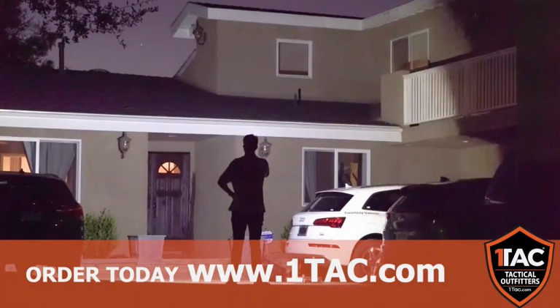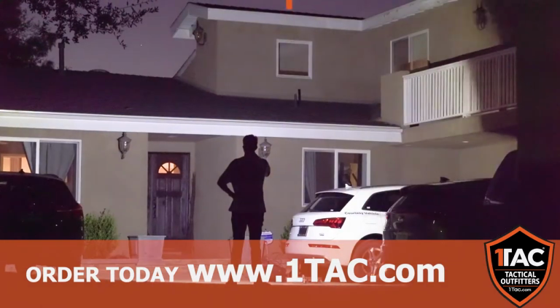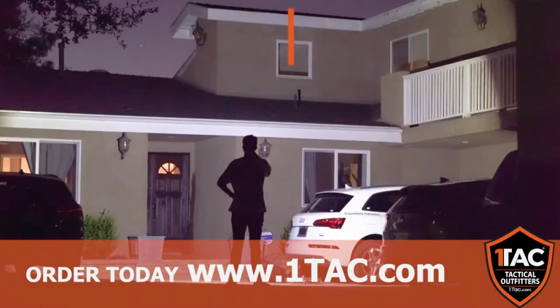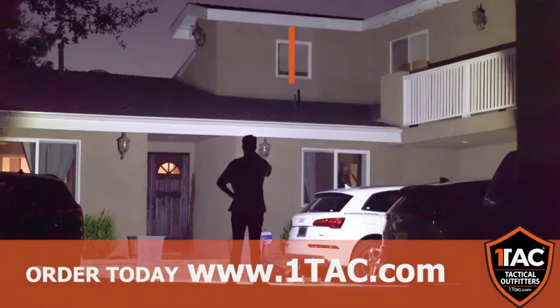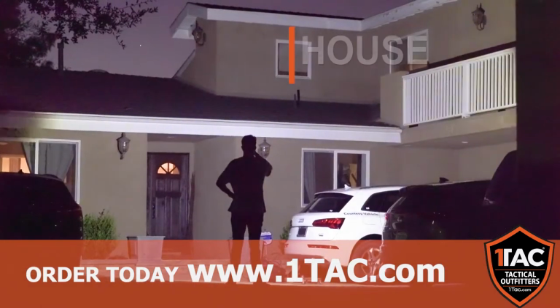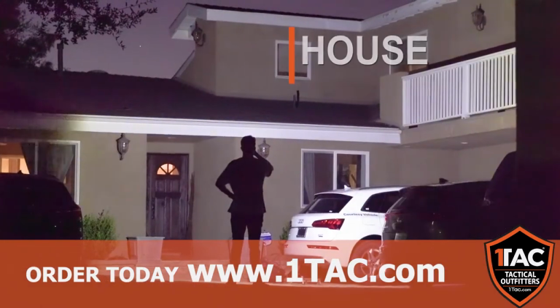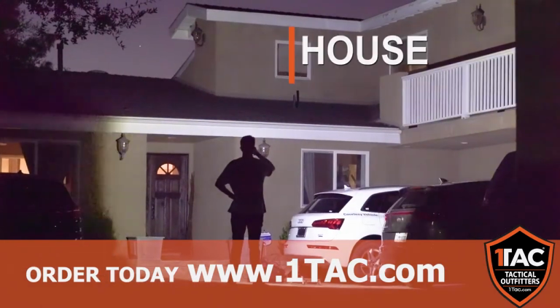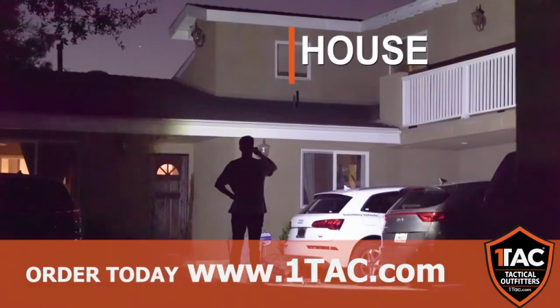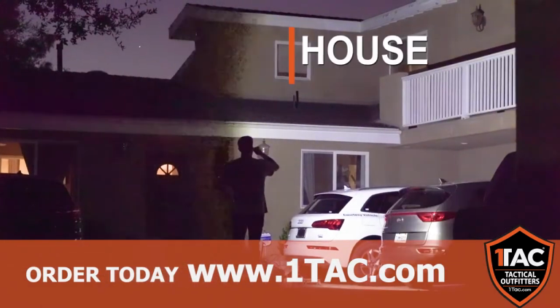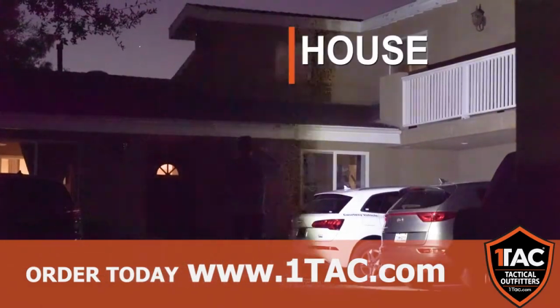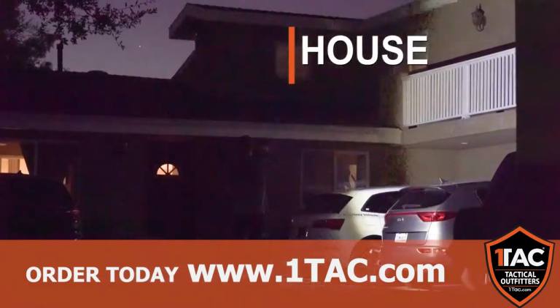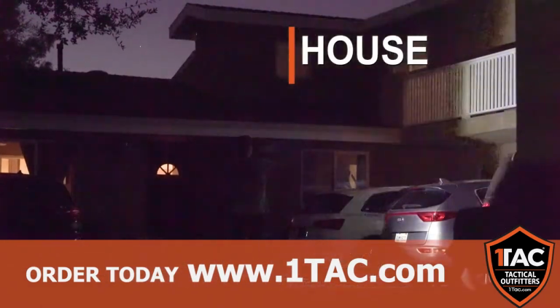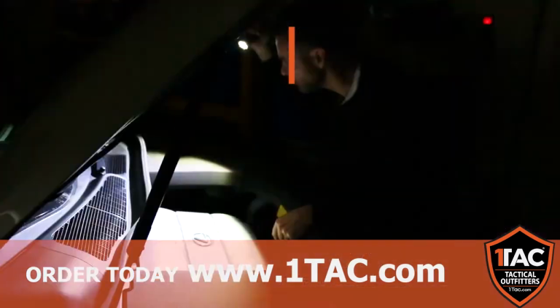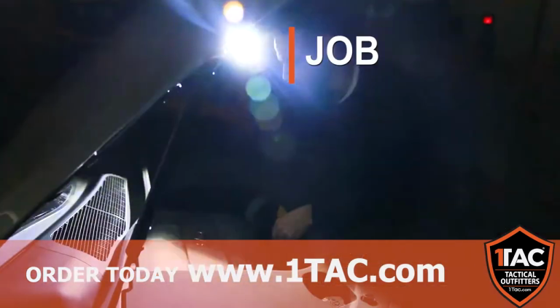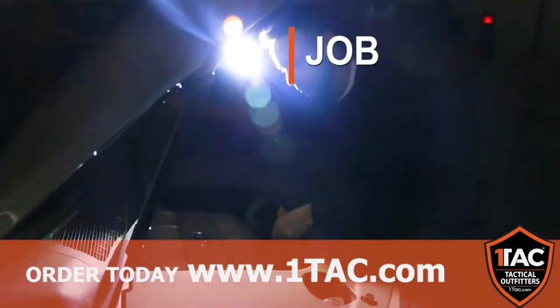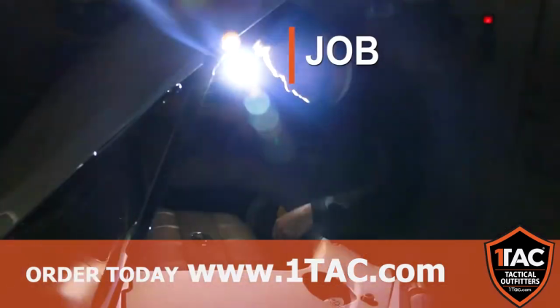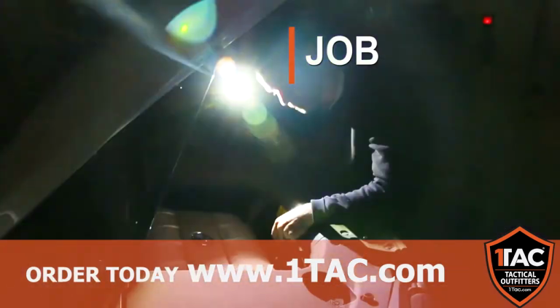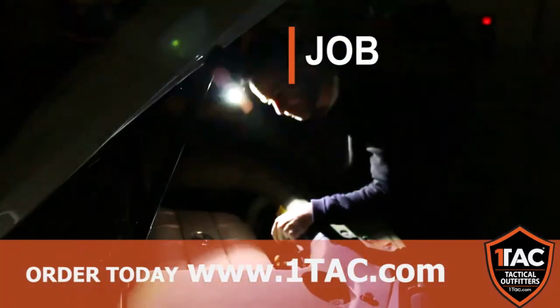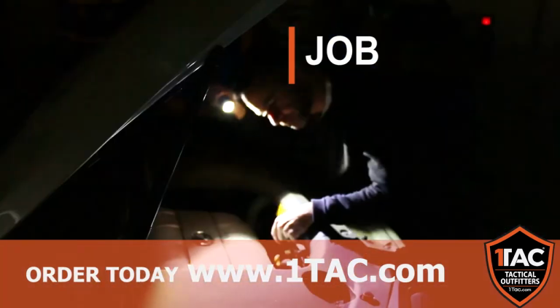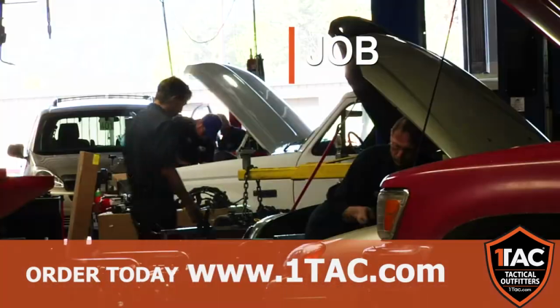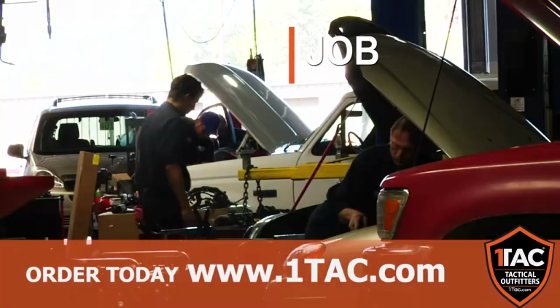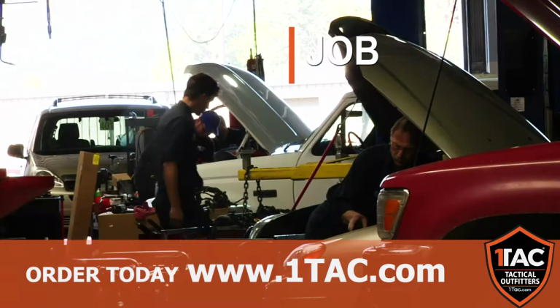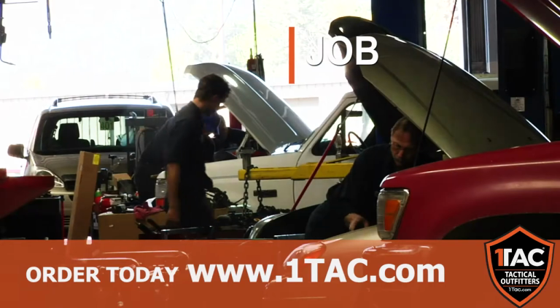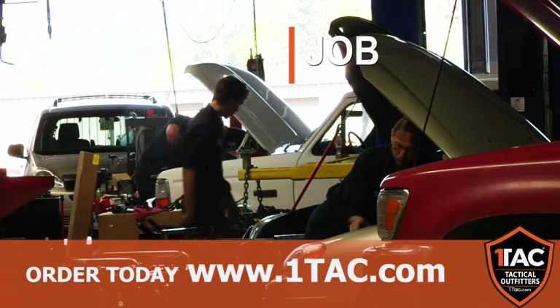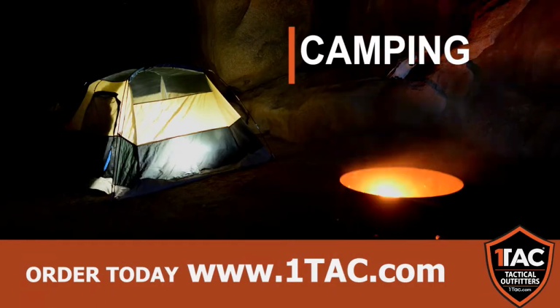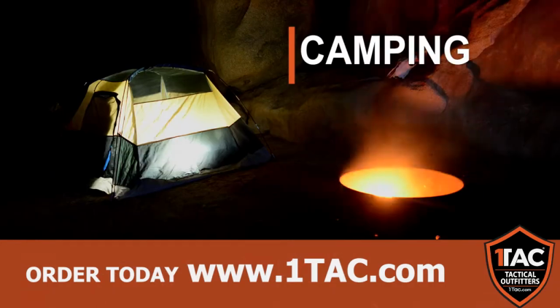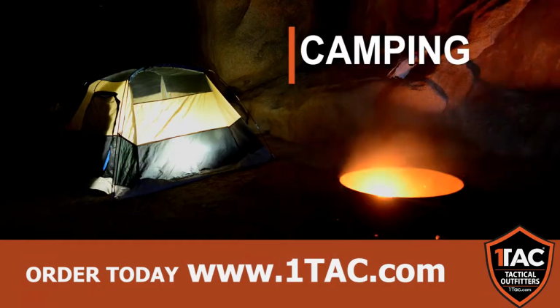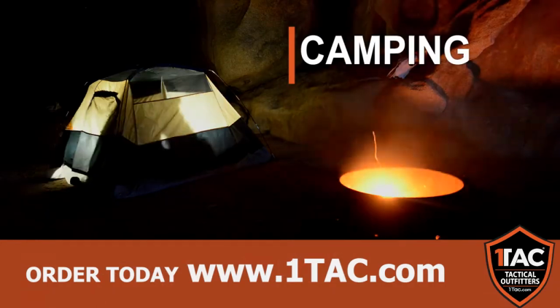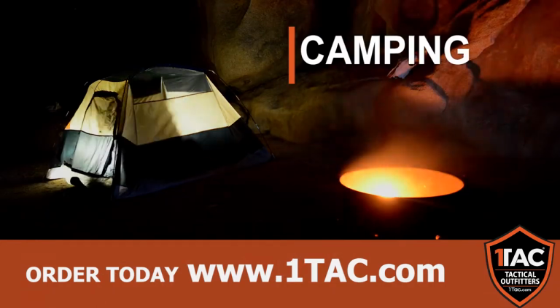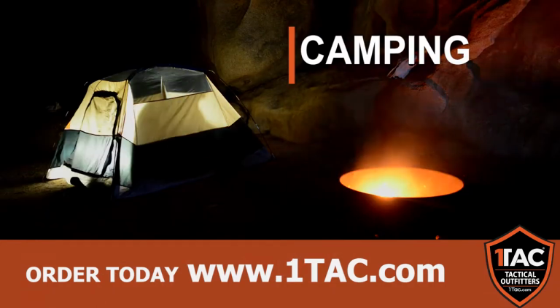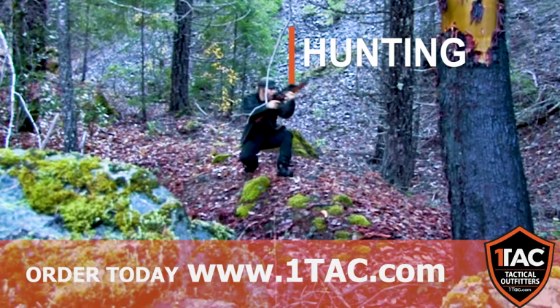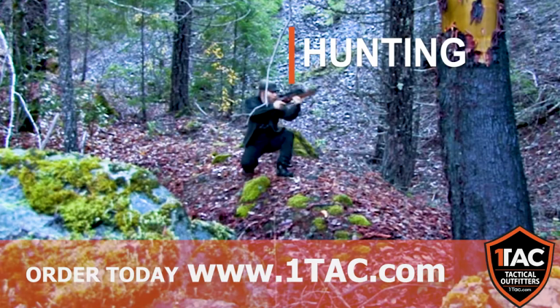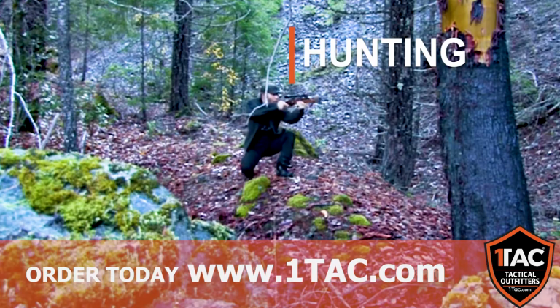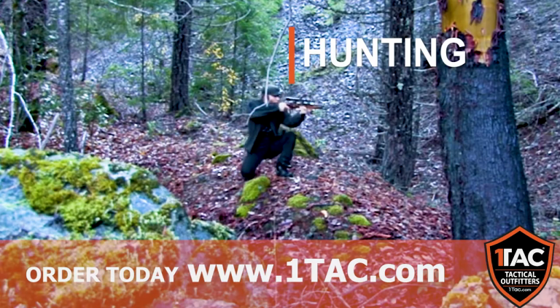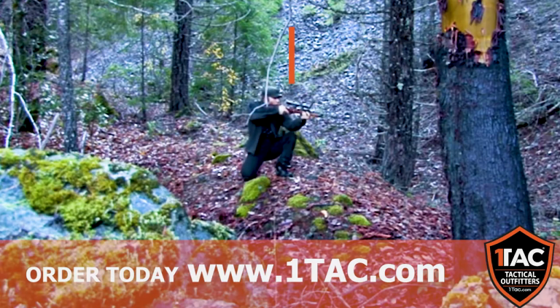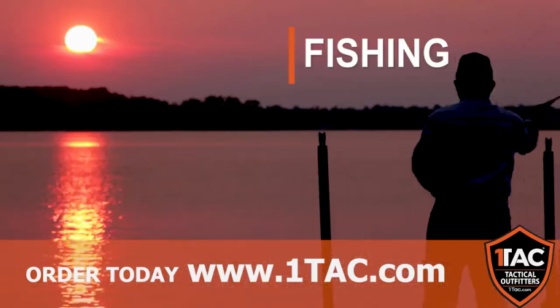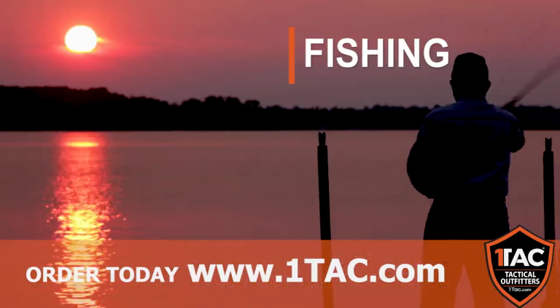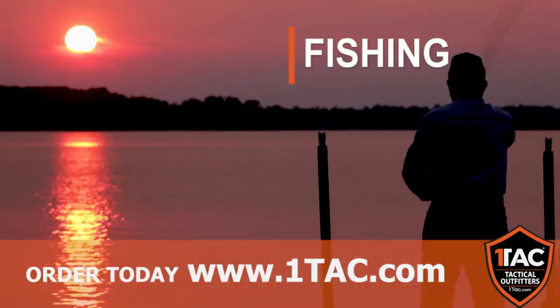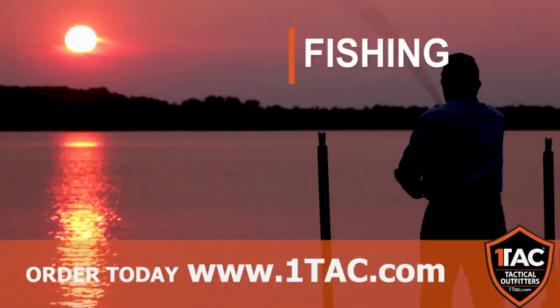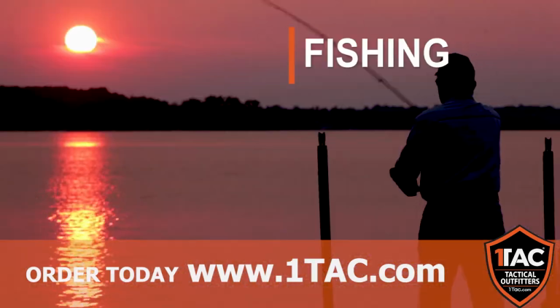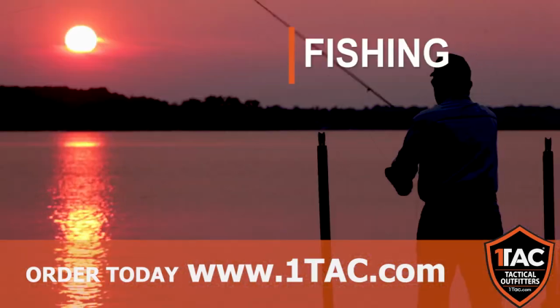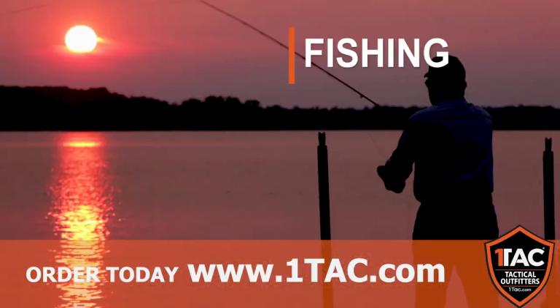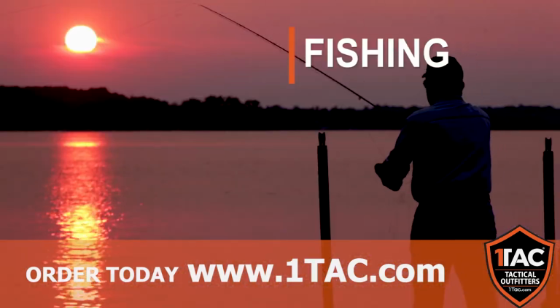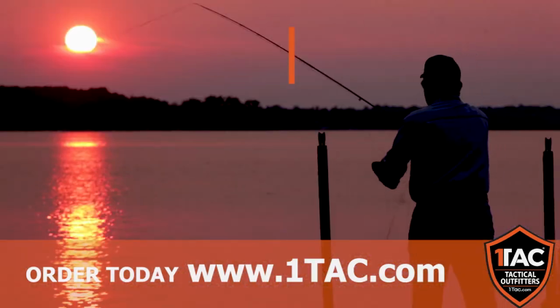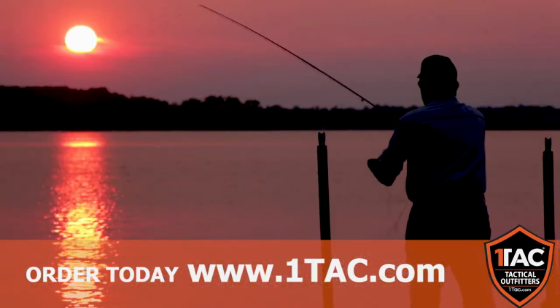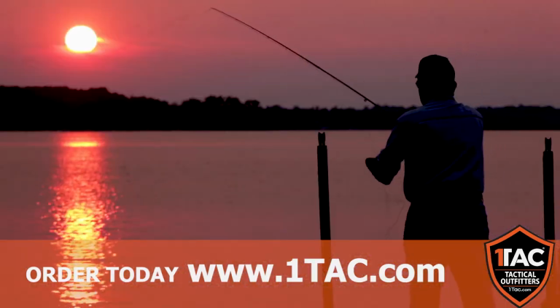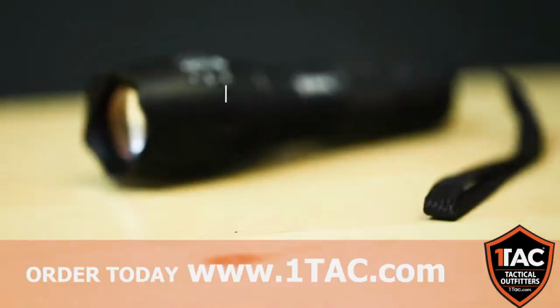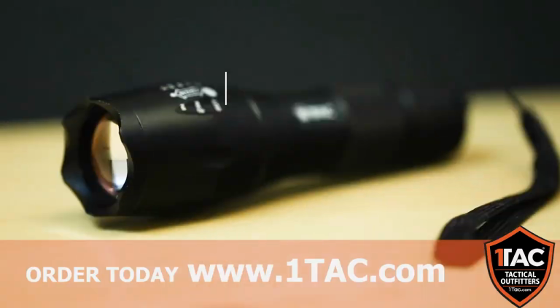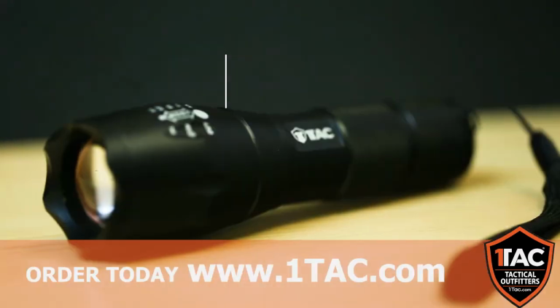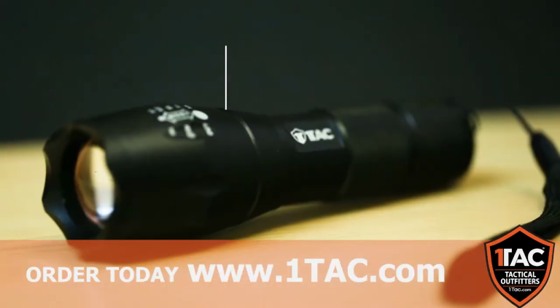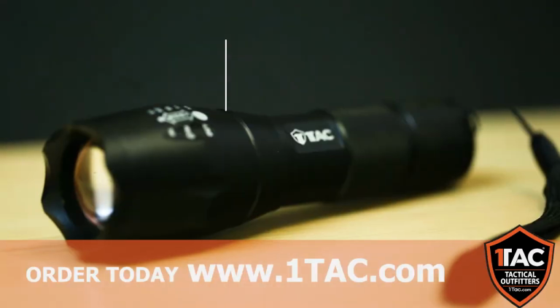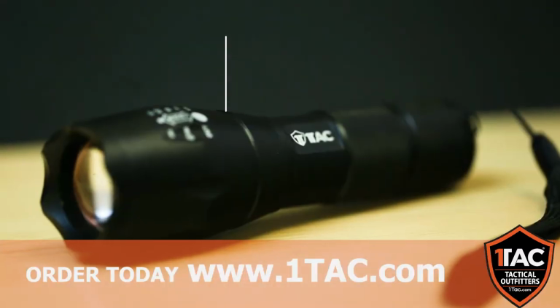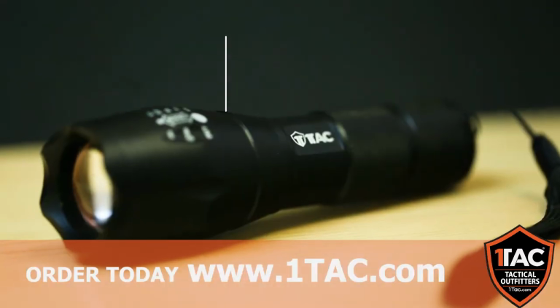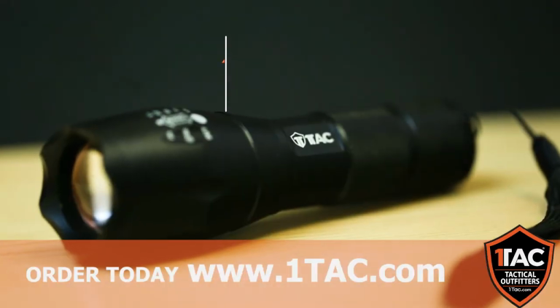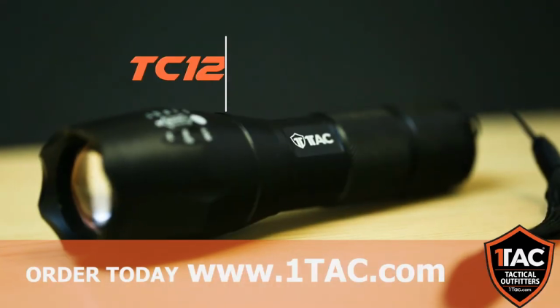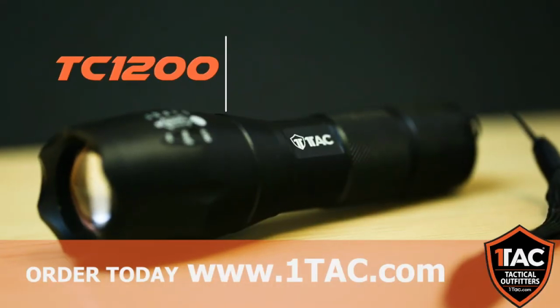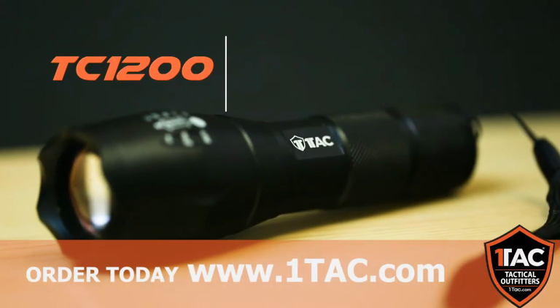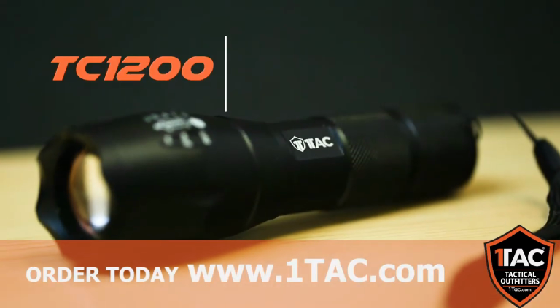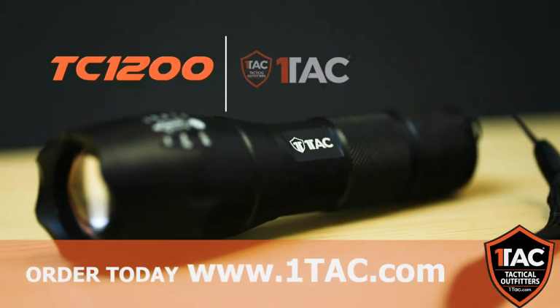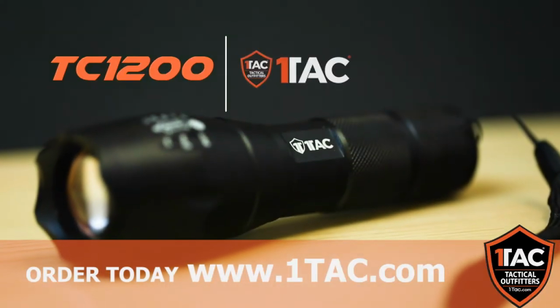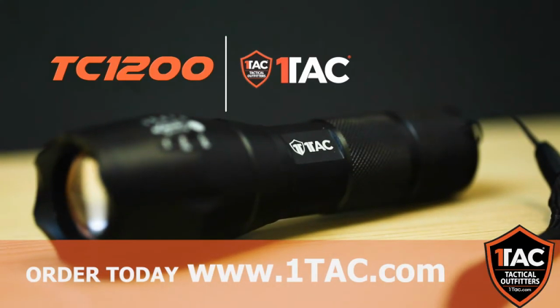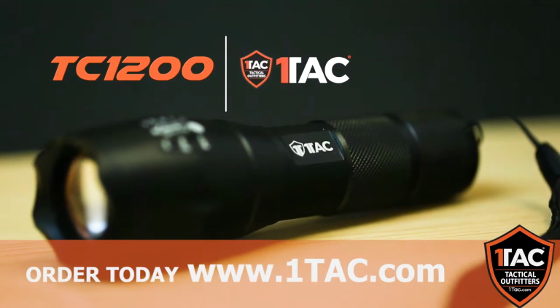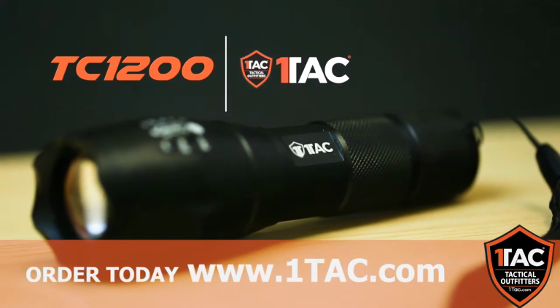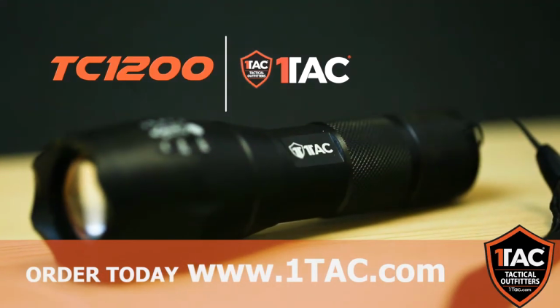Whether you need it around the house, on the job, camping, hunting, or fishing, this is the last flashlight you will ever need.